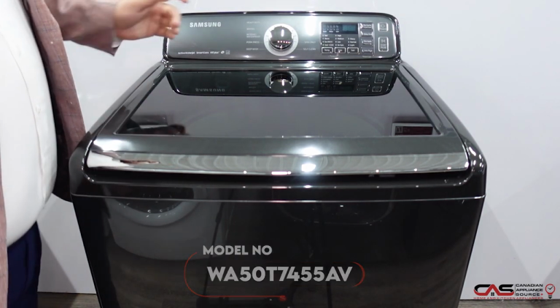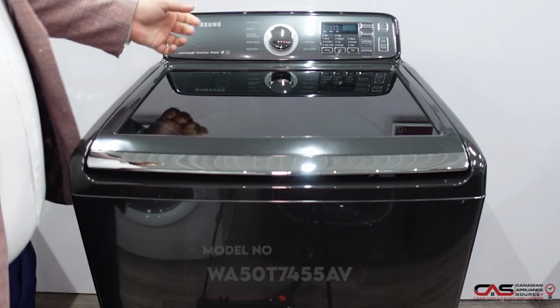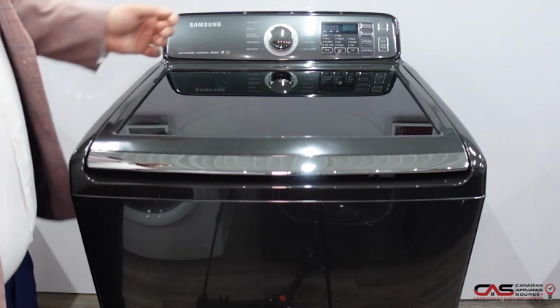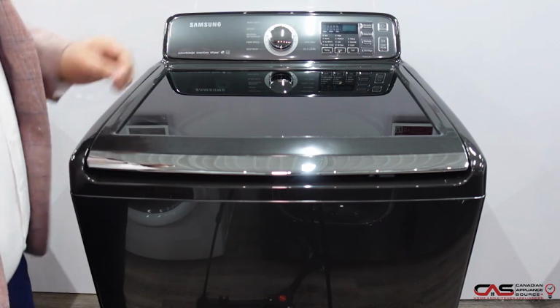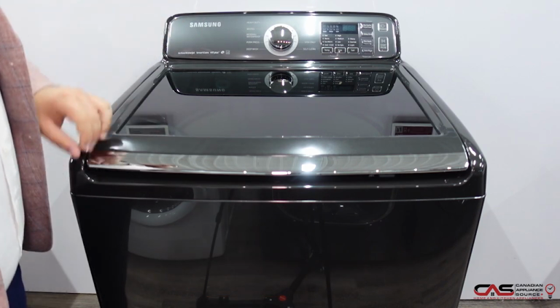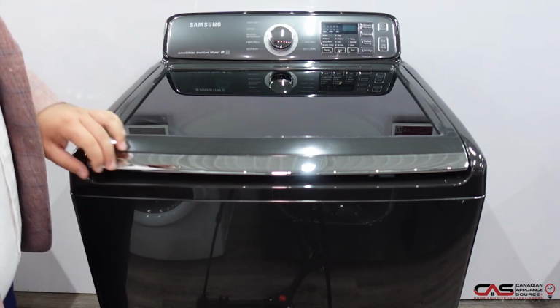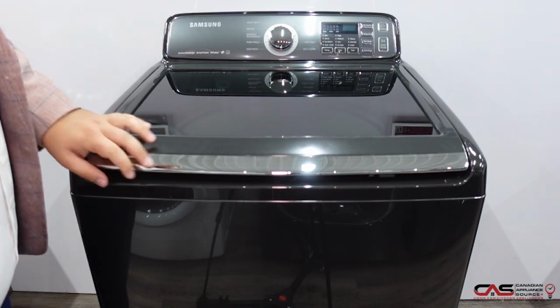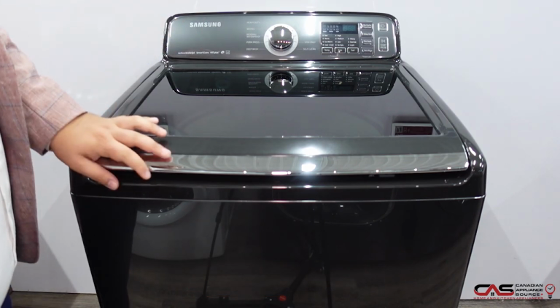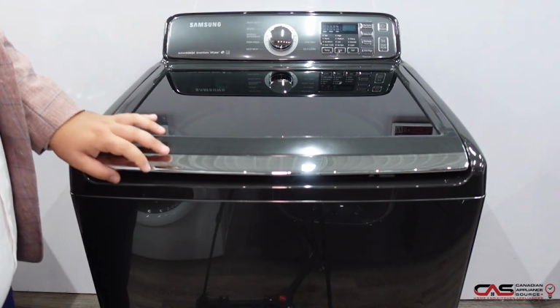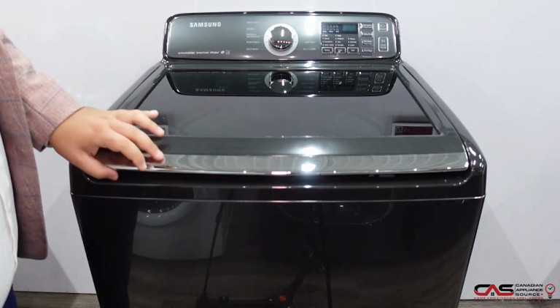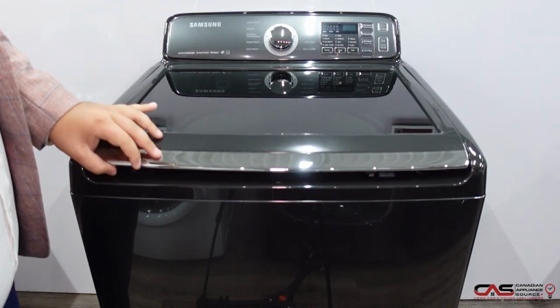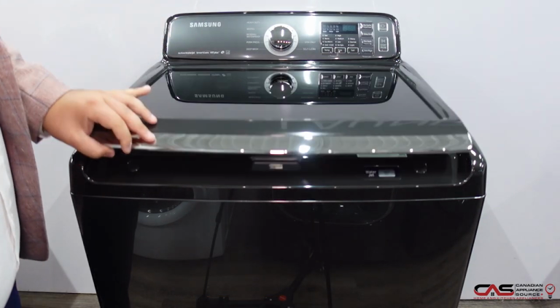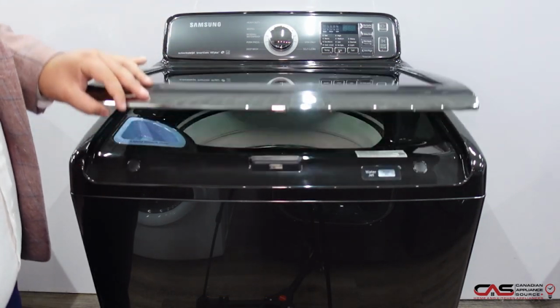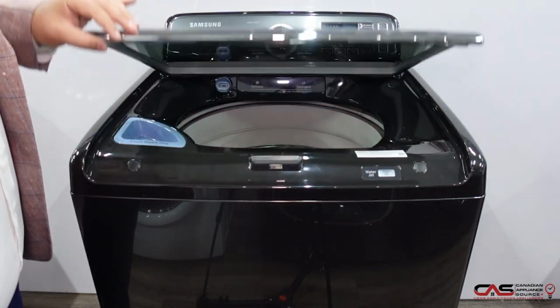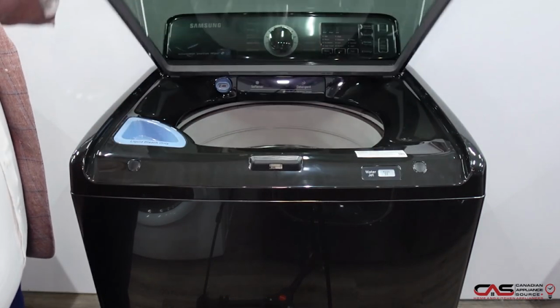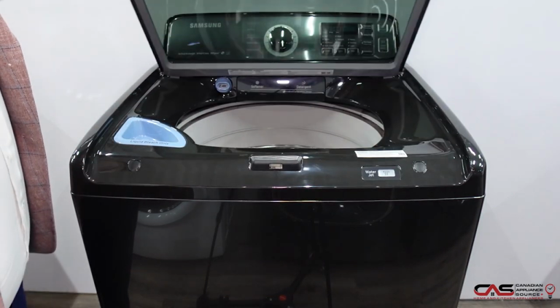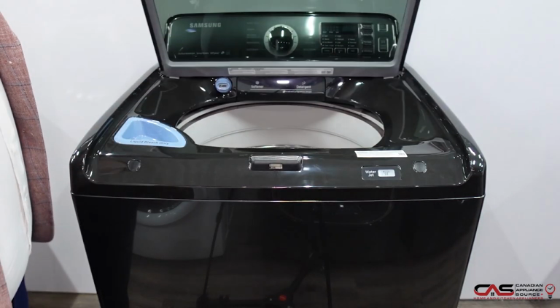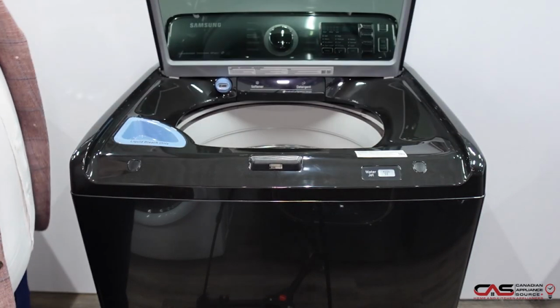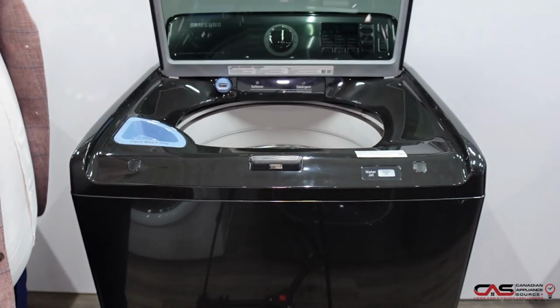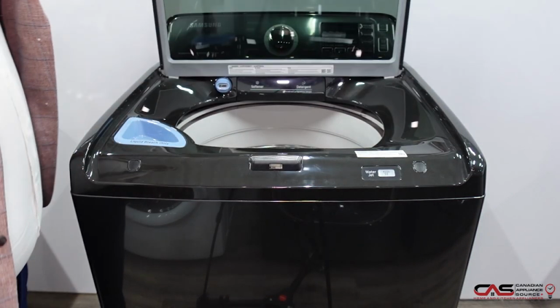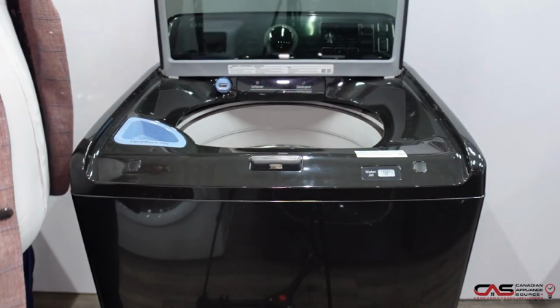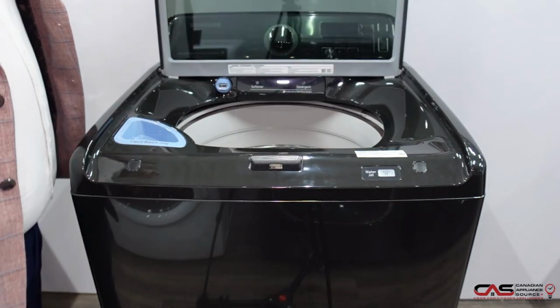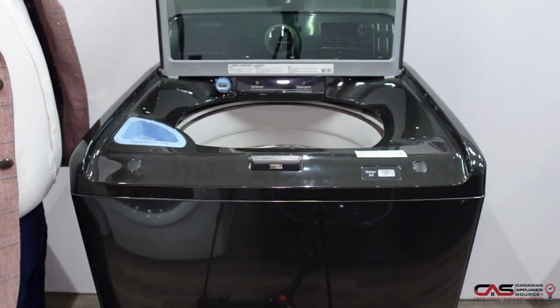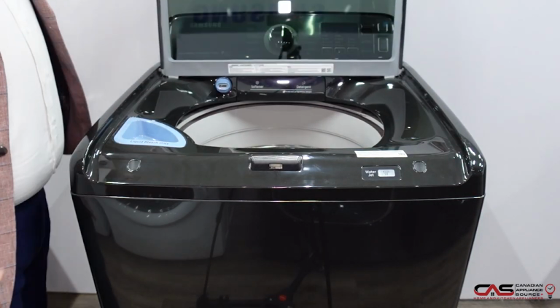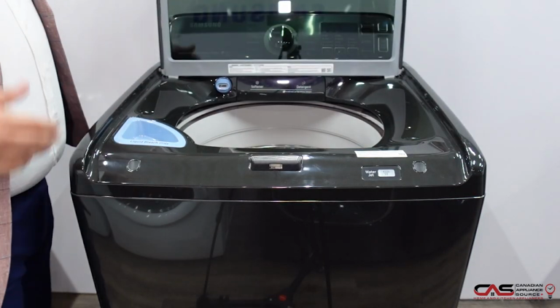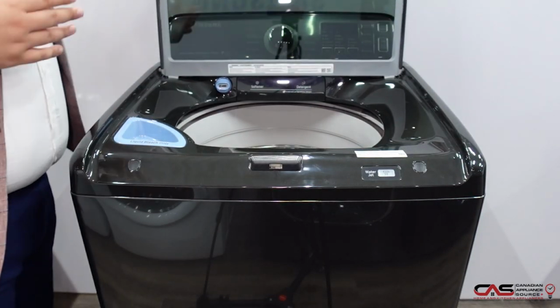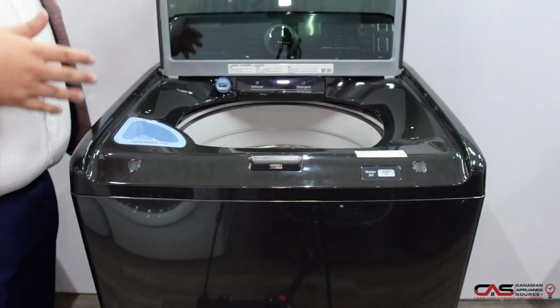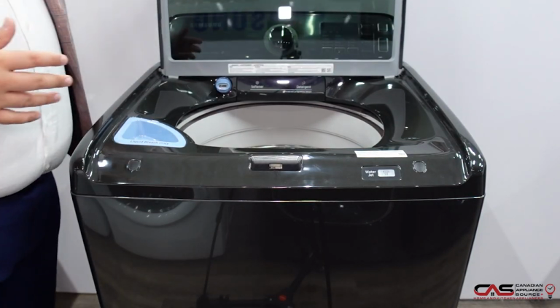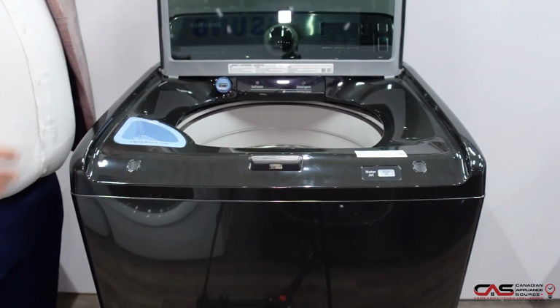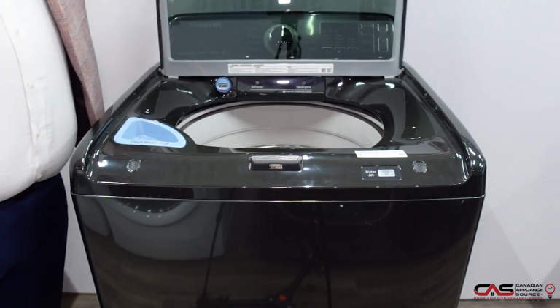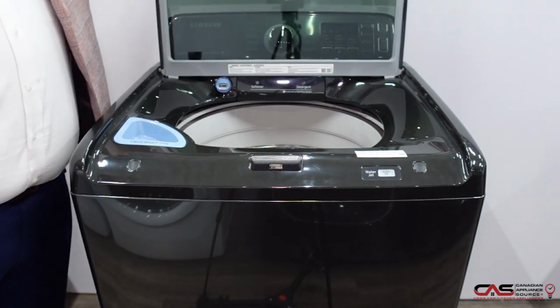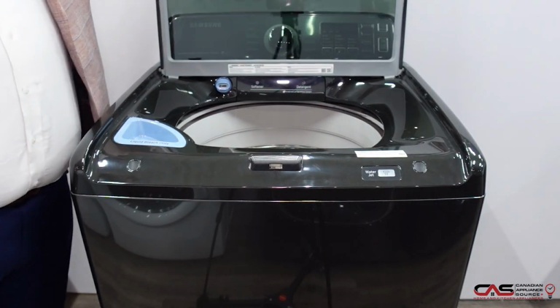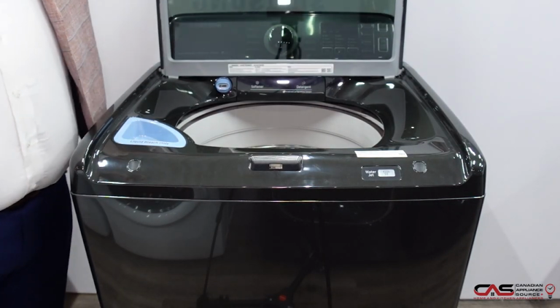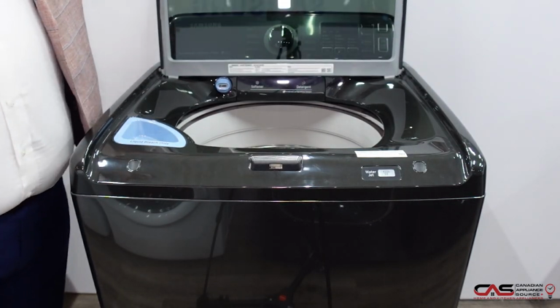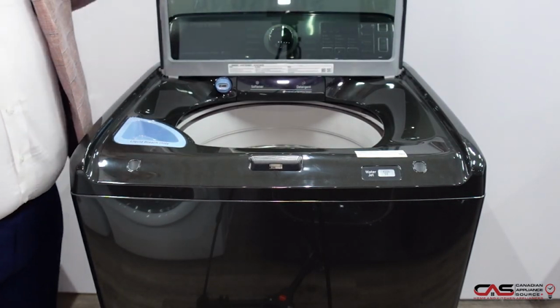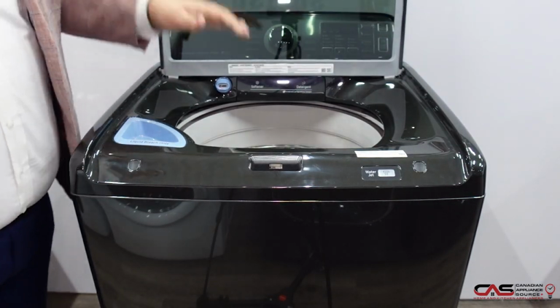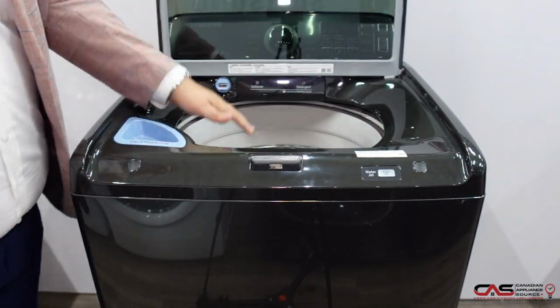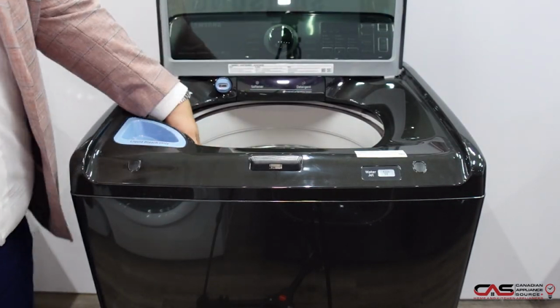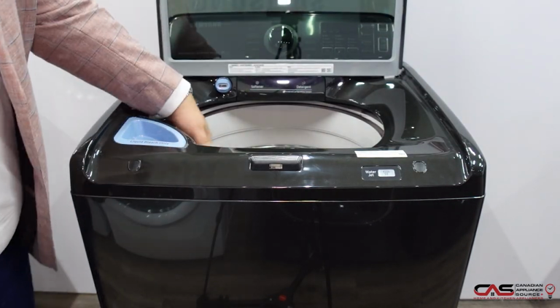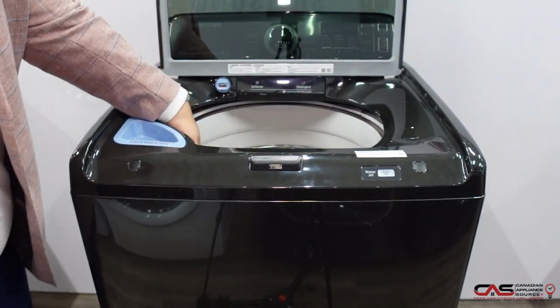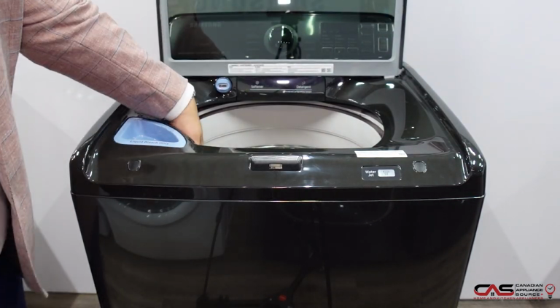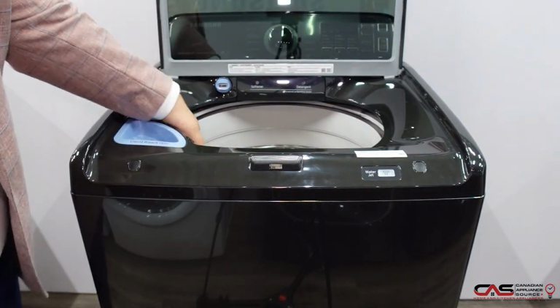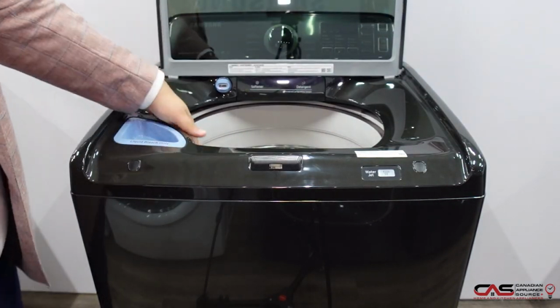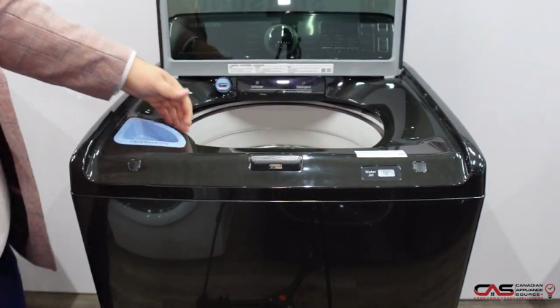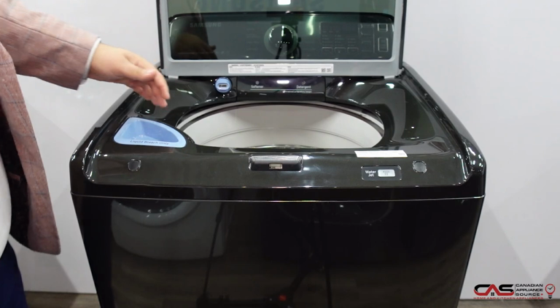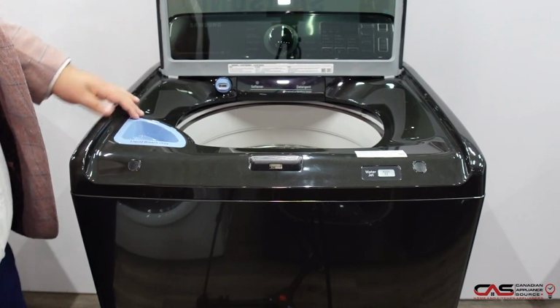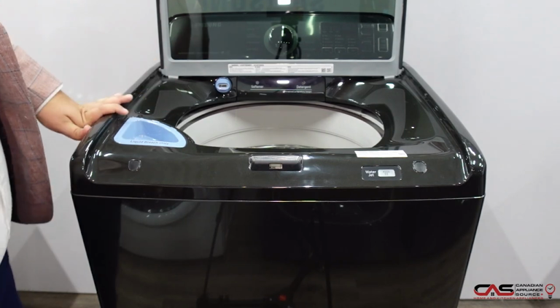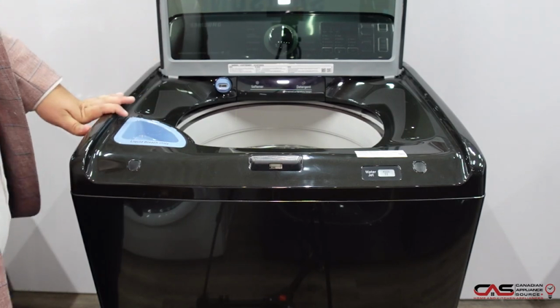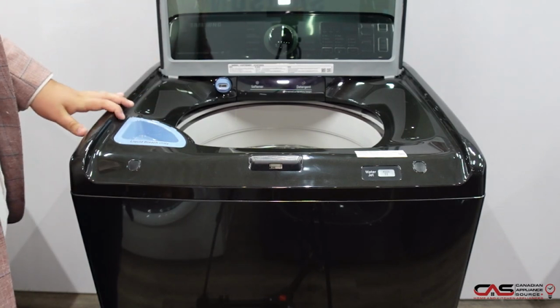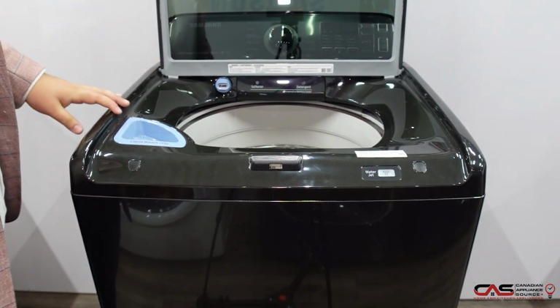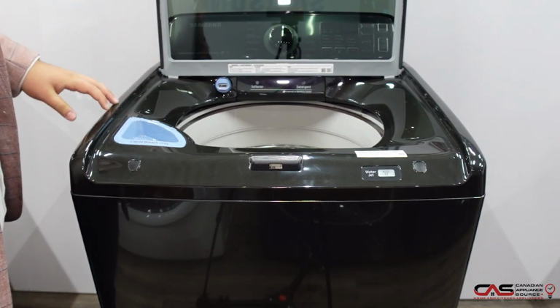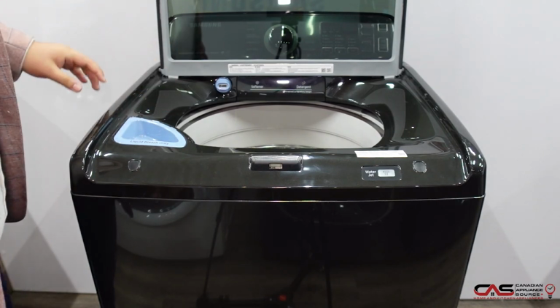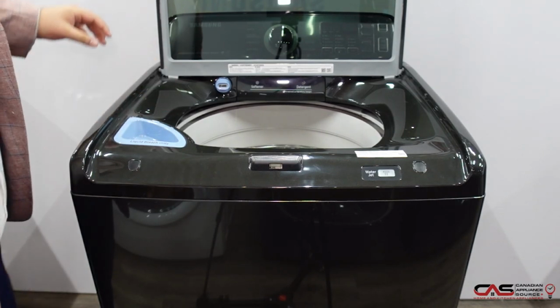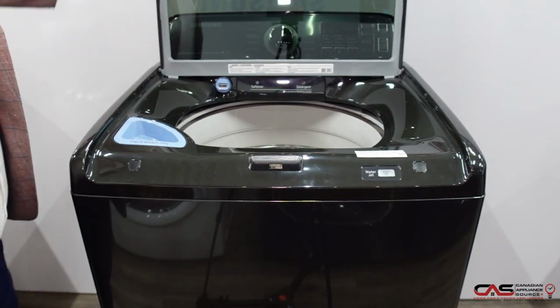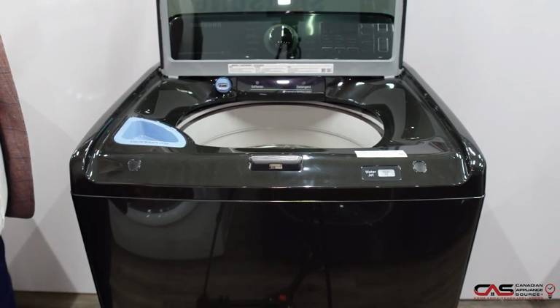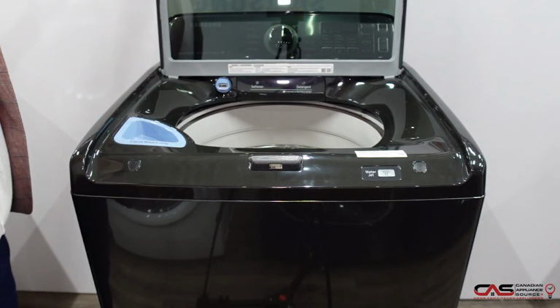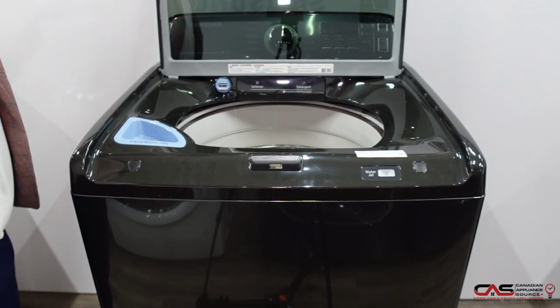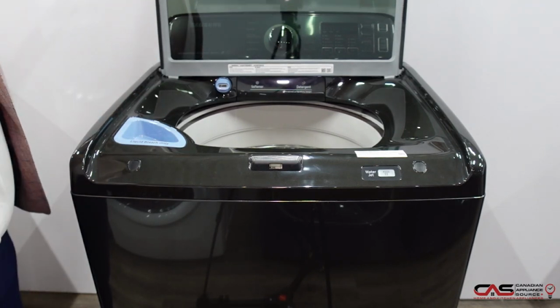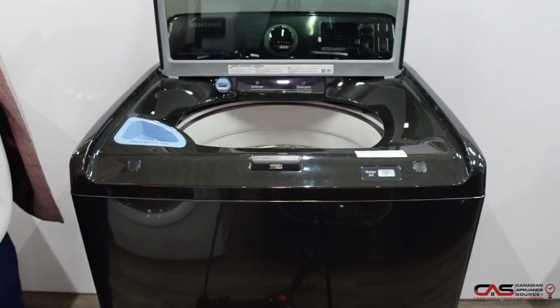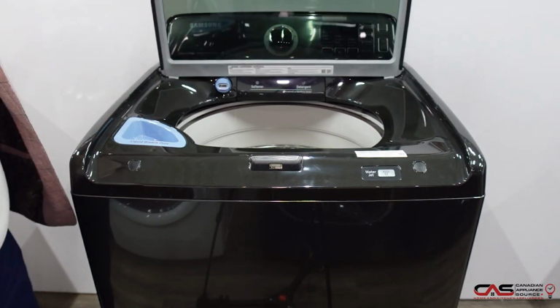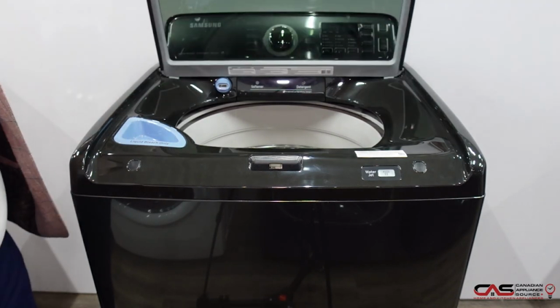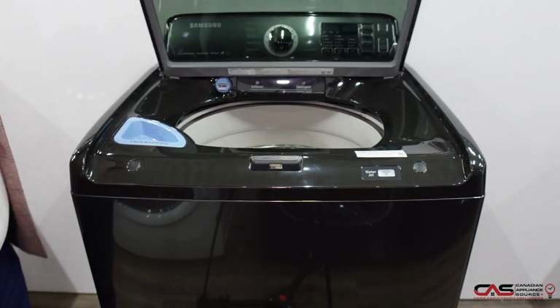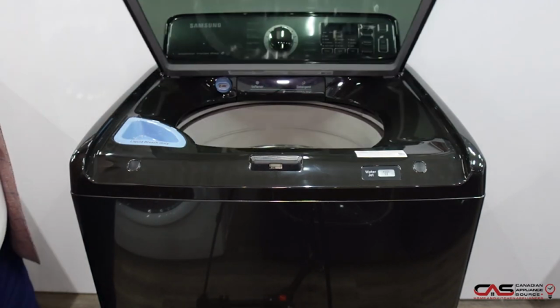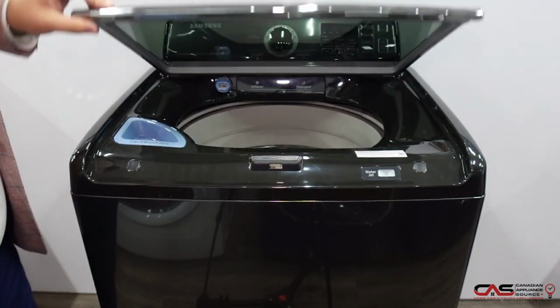This is a really nice washer from Samsung. It's an awesome top loader with a fully stainless steel drum inside. It's 5.8 cubic feet.